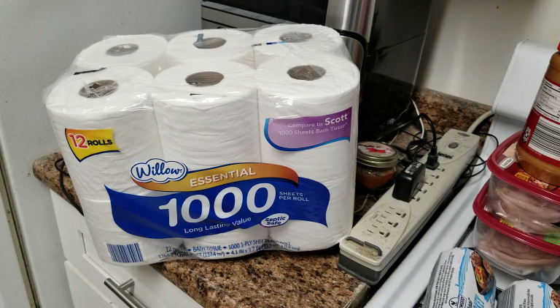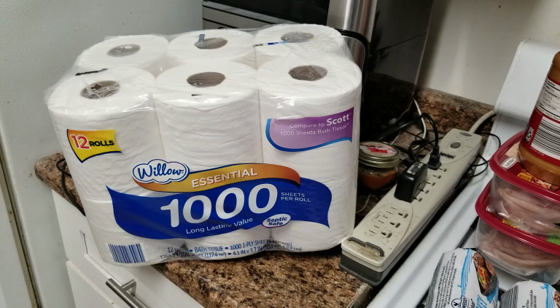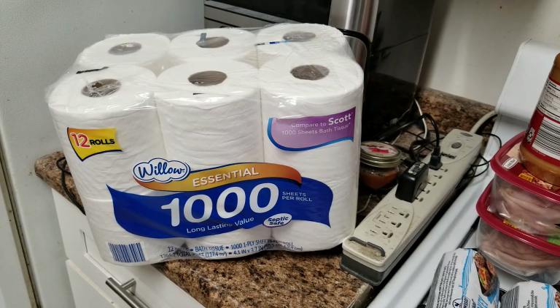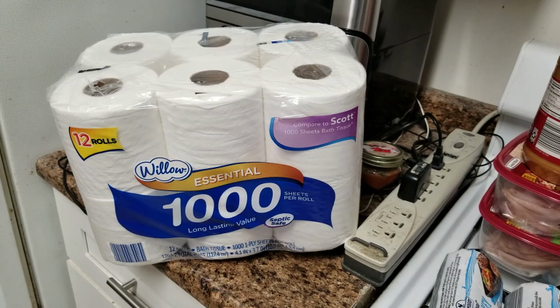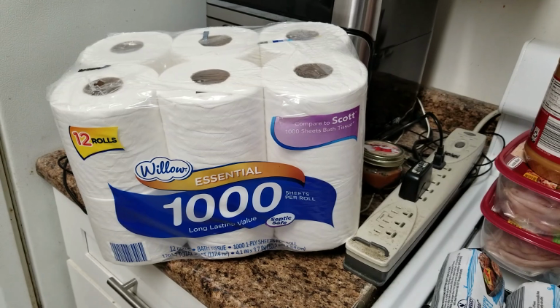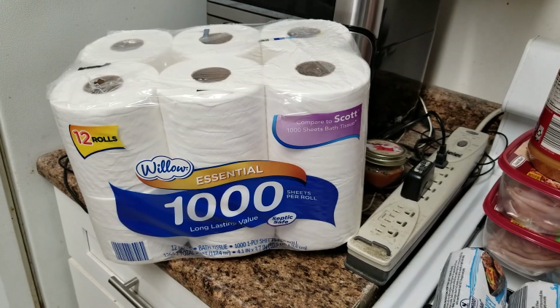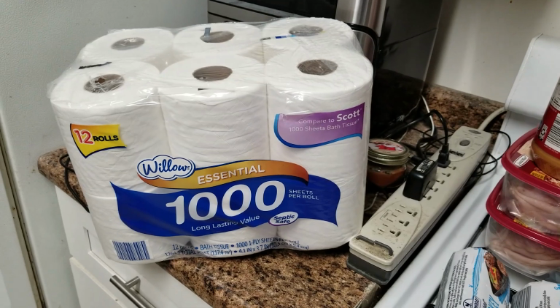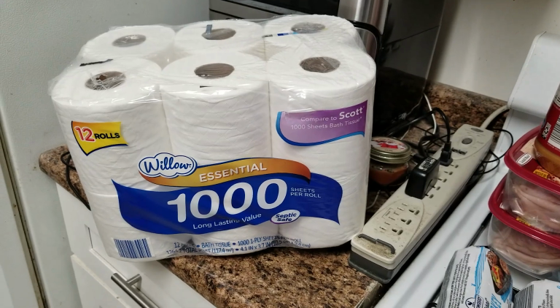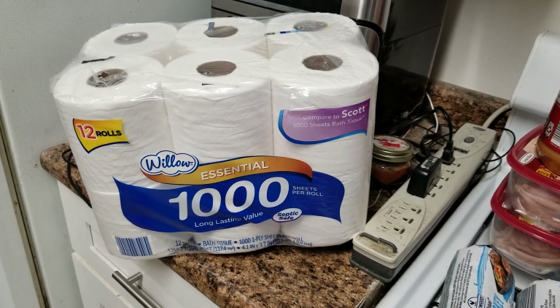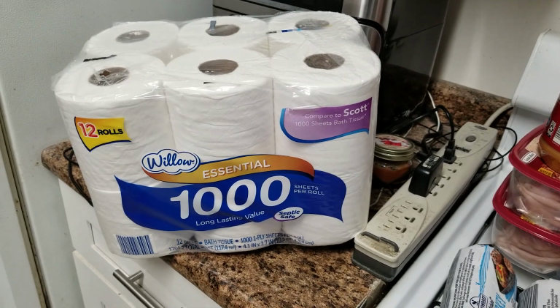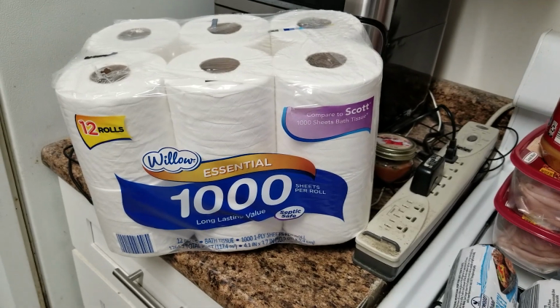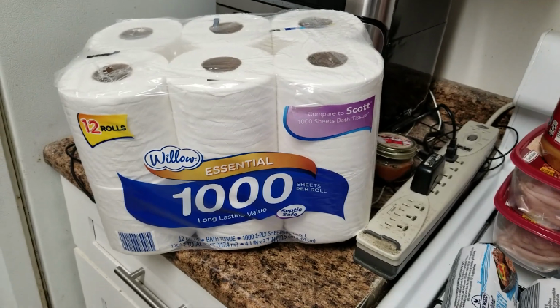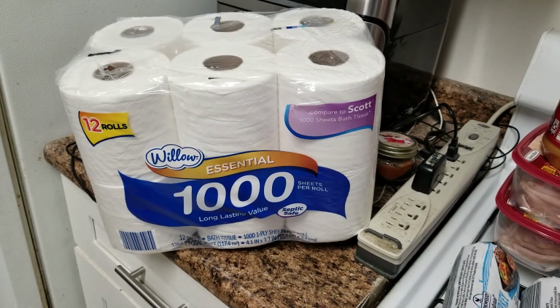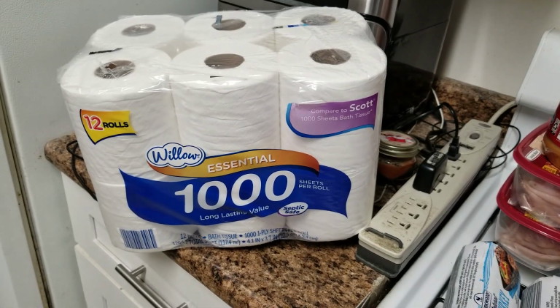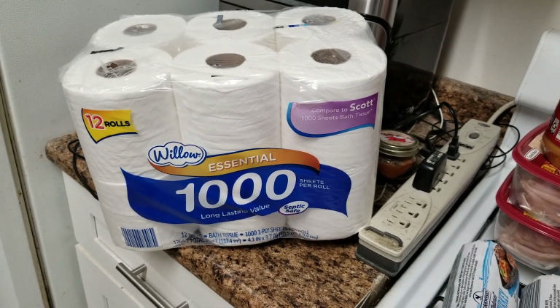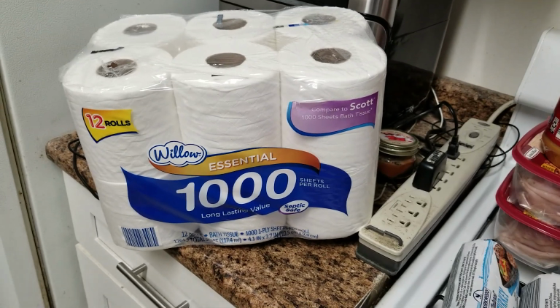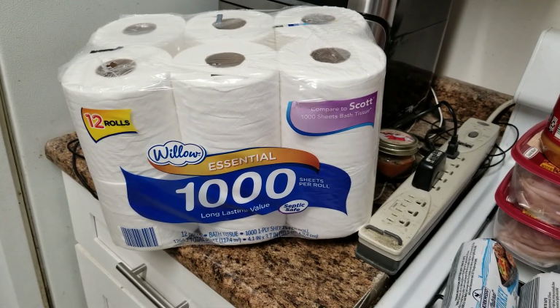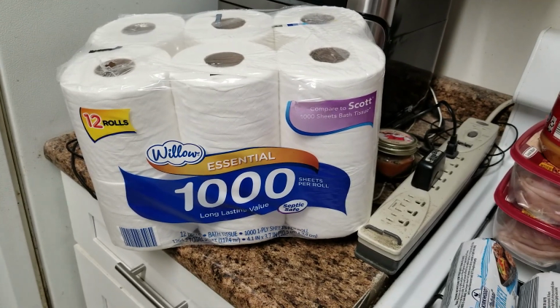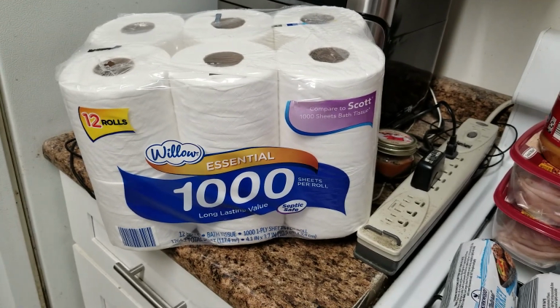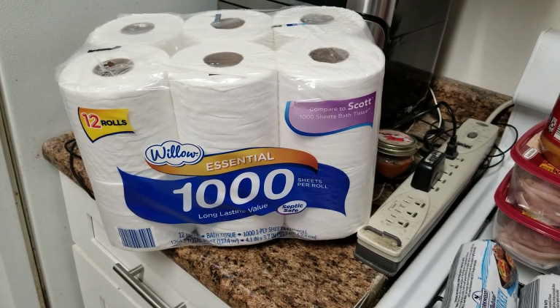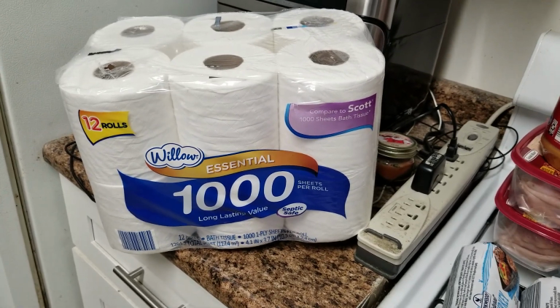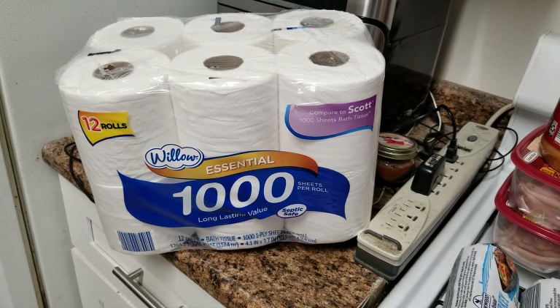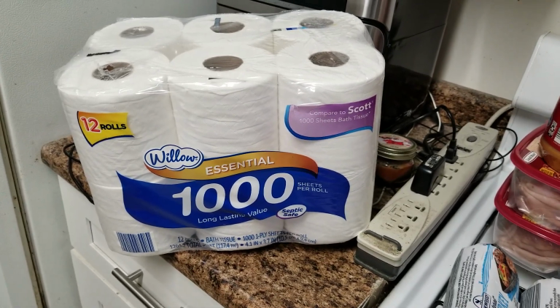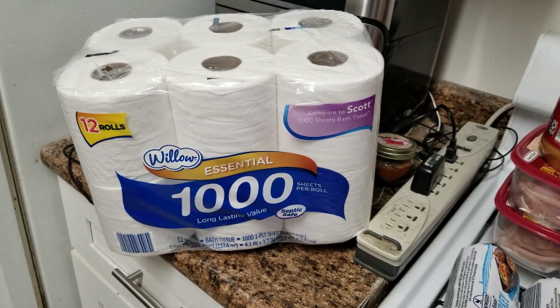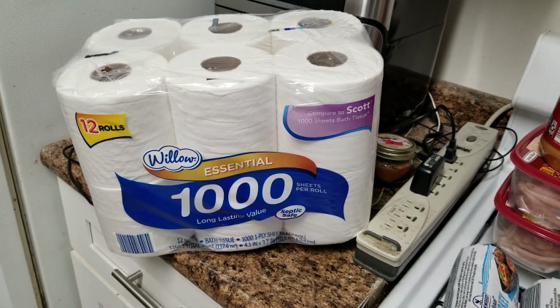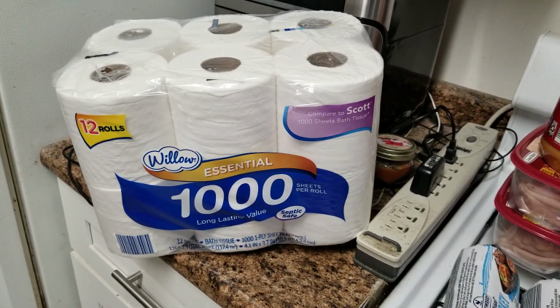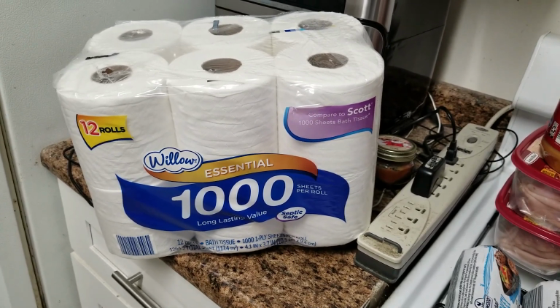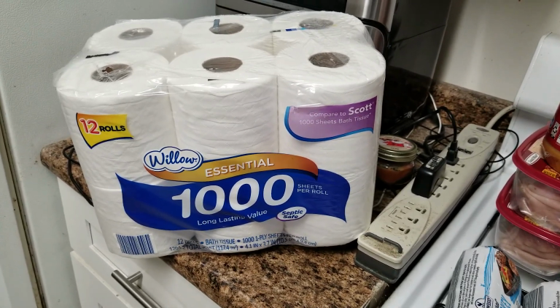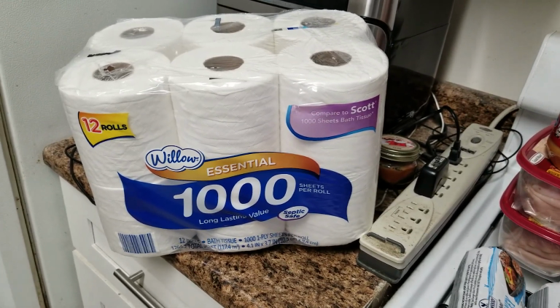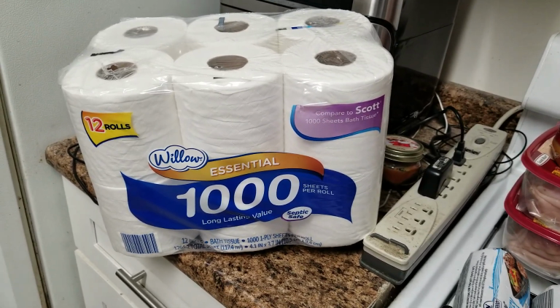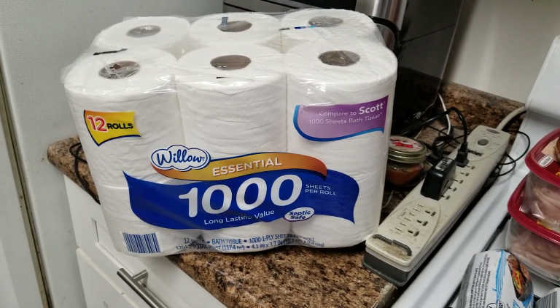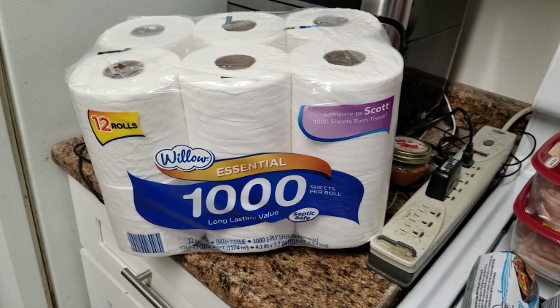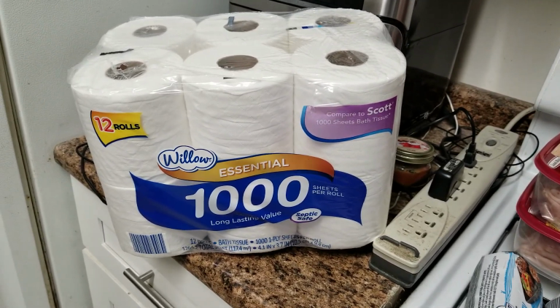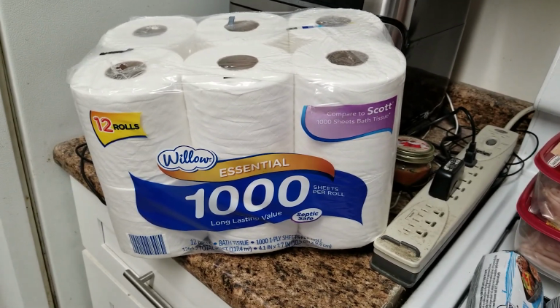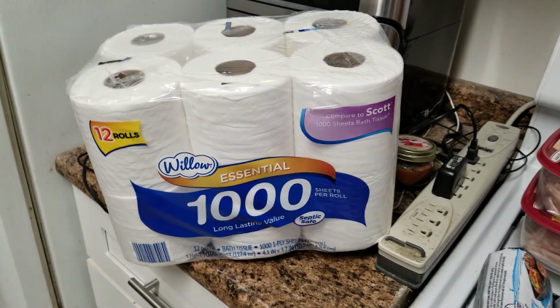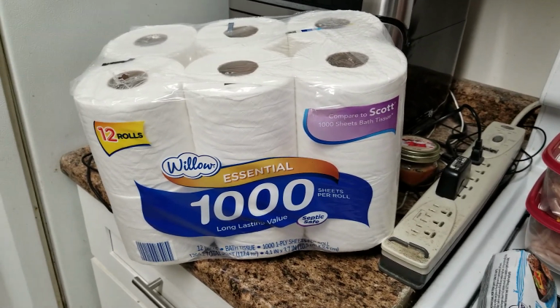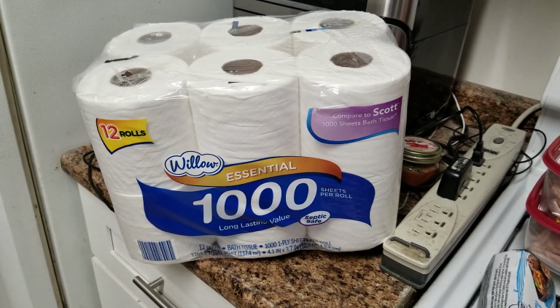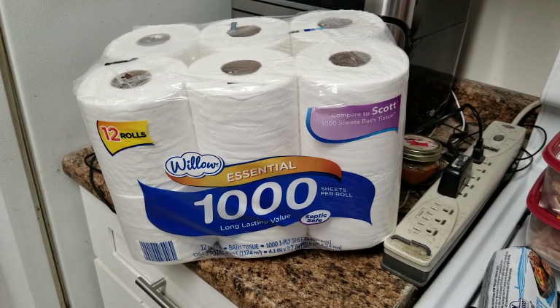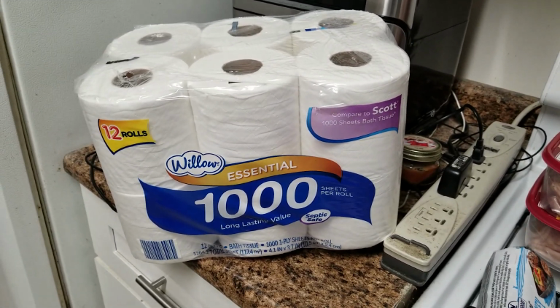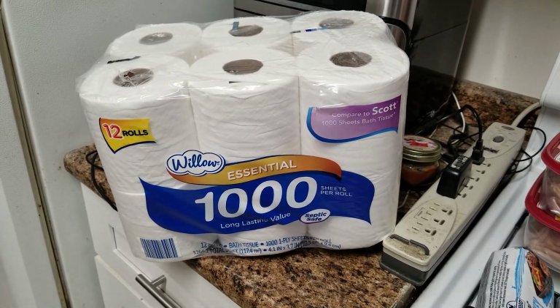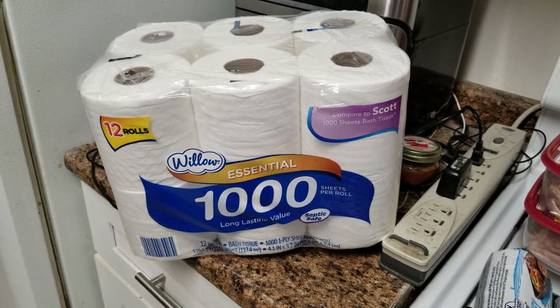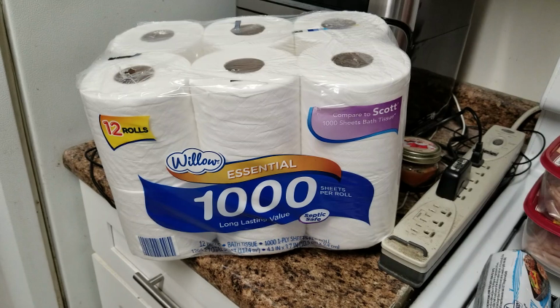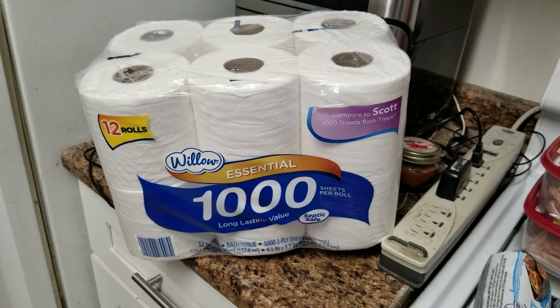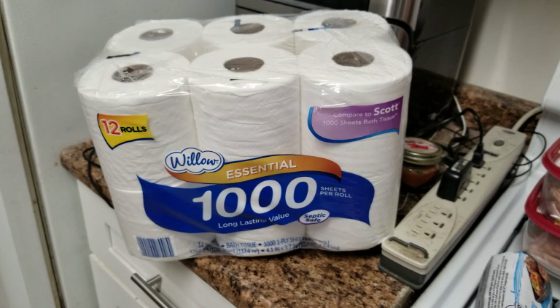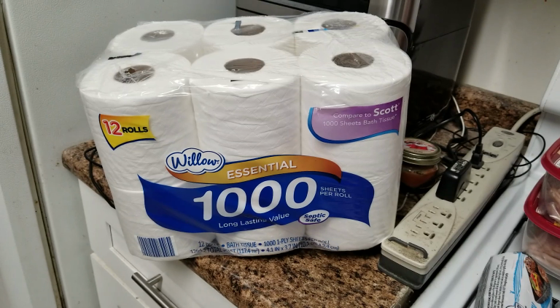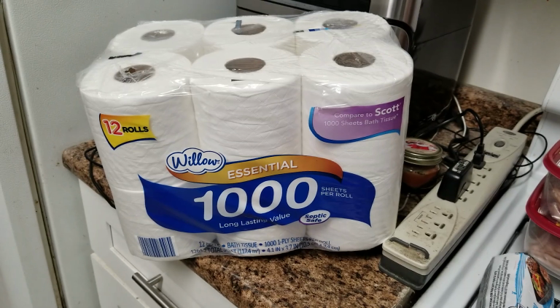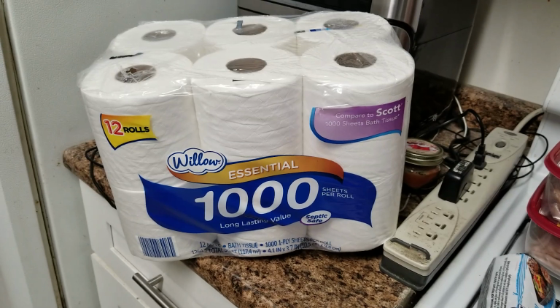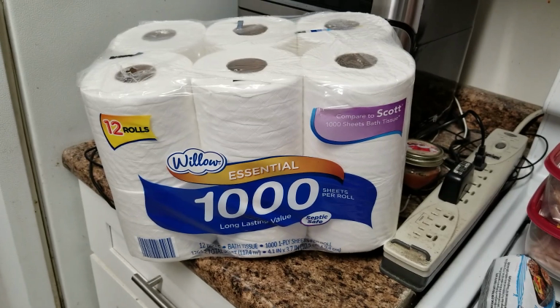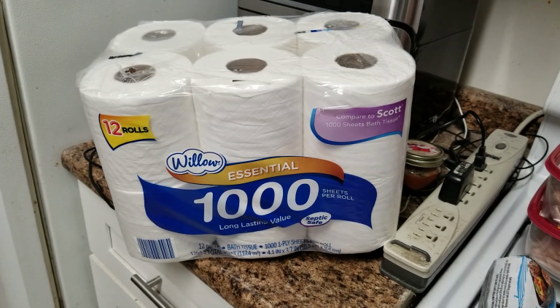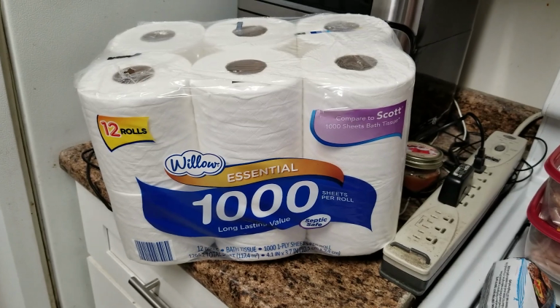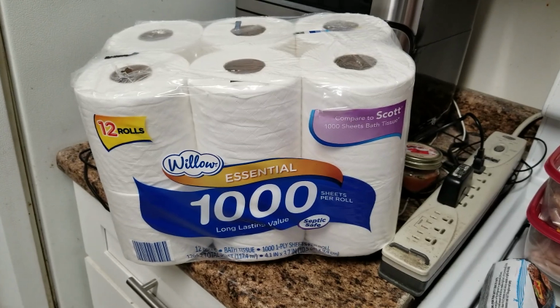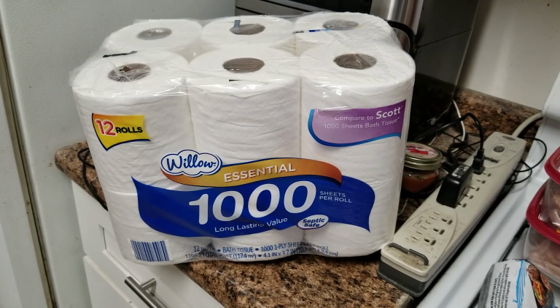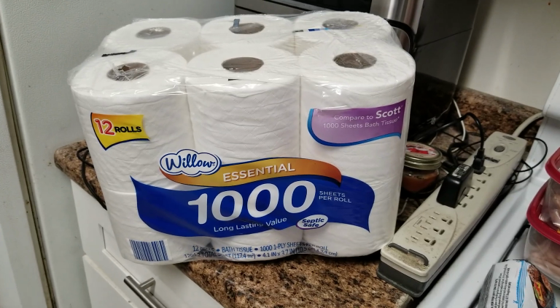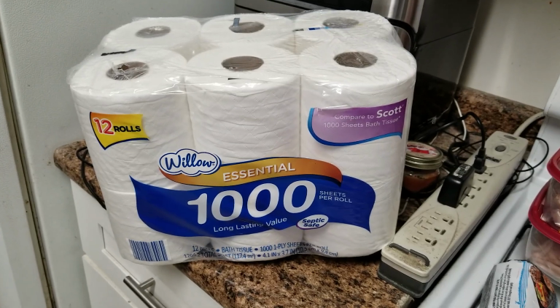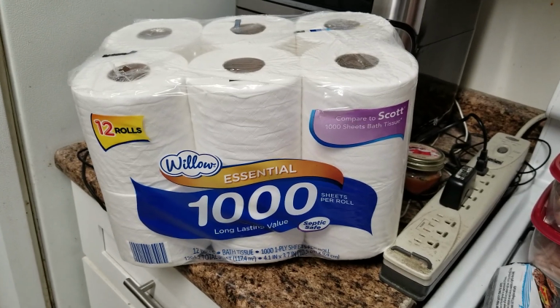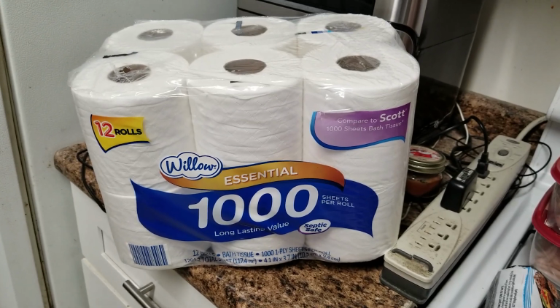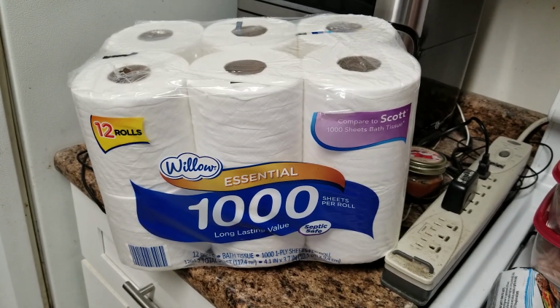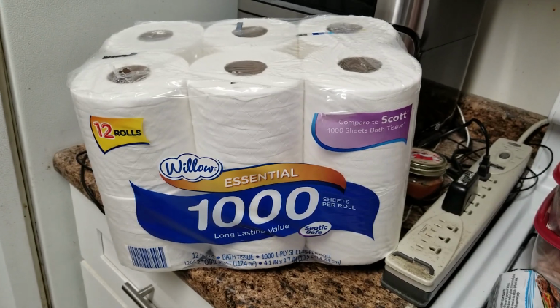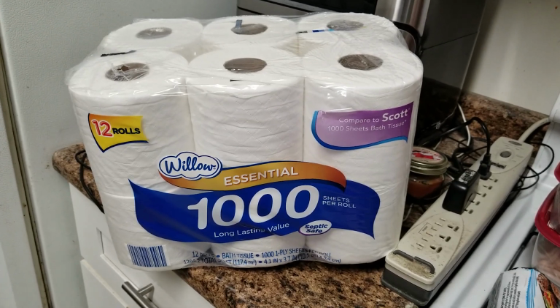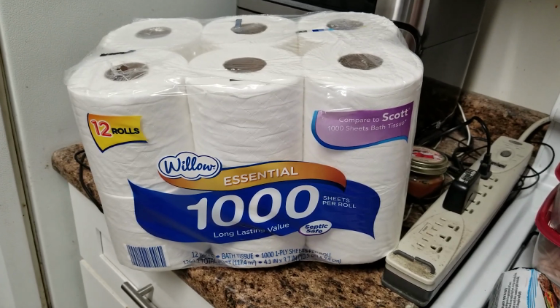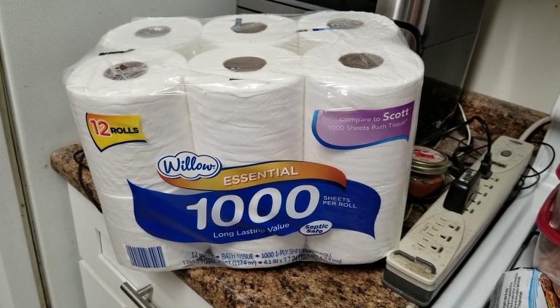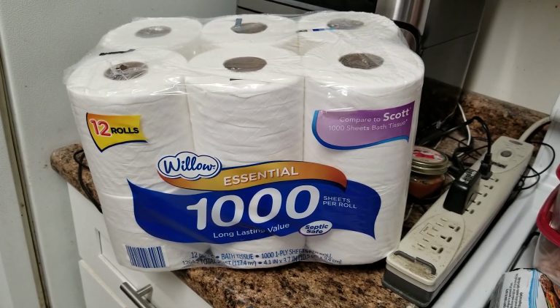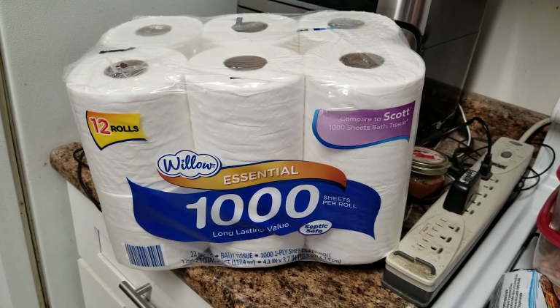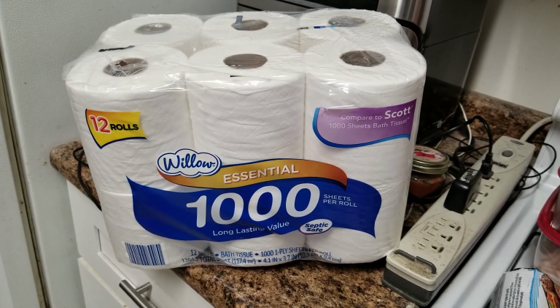Welcome back to my channel. Today I'm going to have a little short grocery haul that I did at Aldi today.